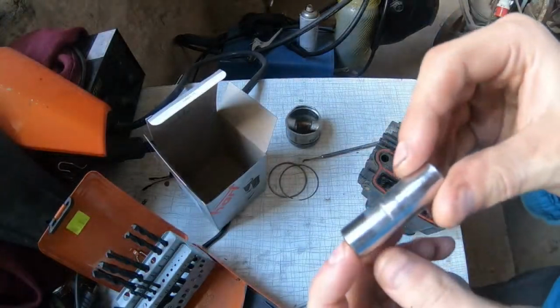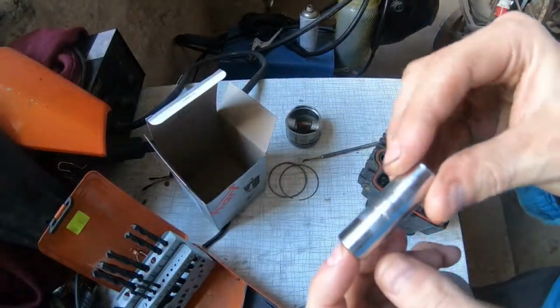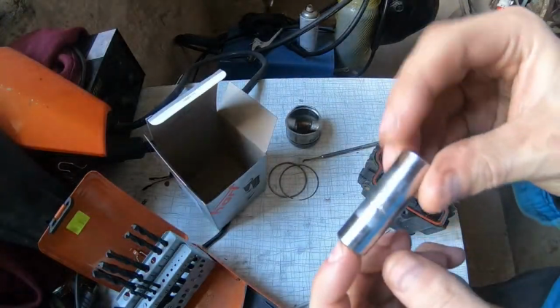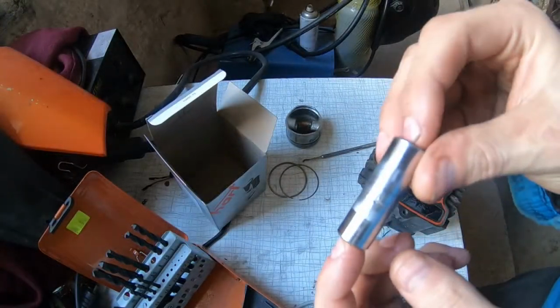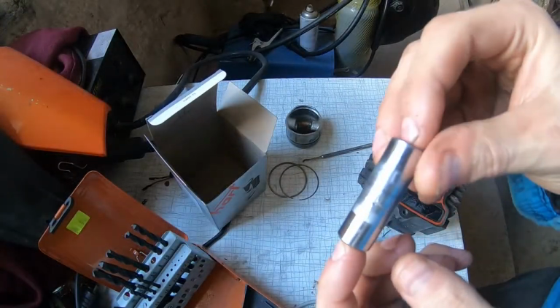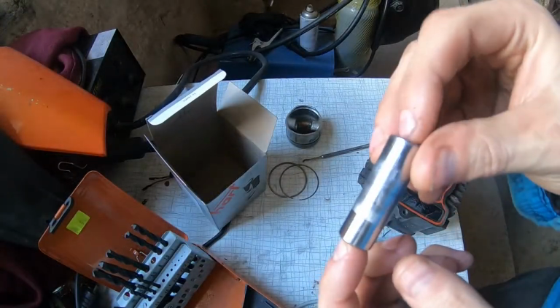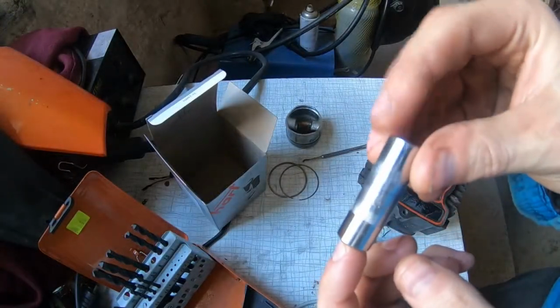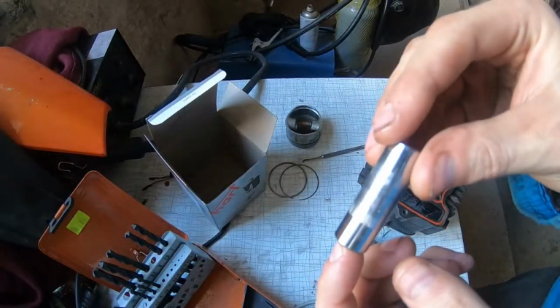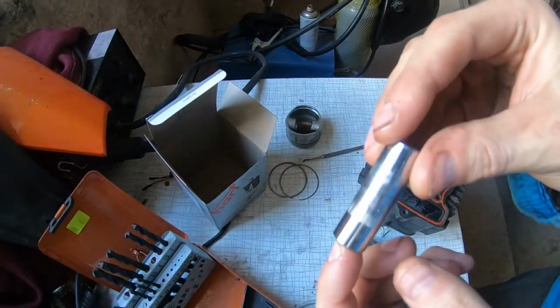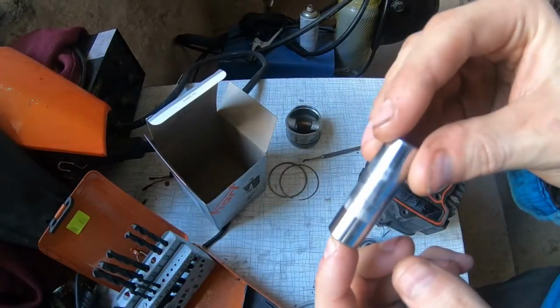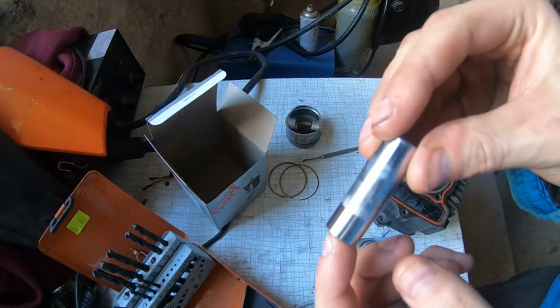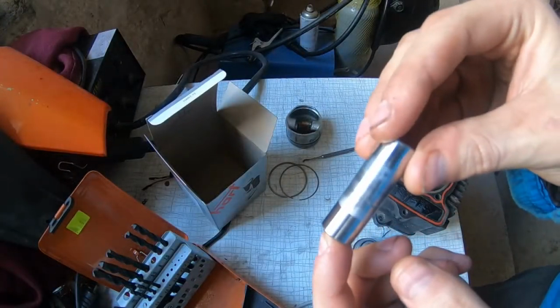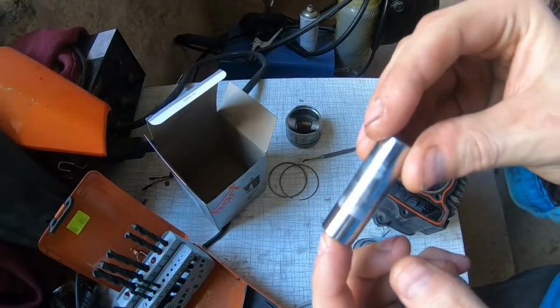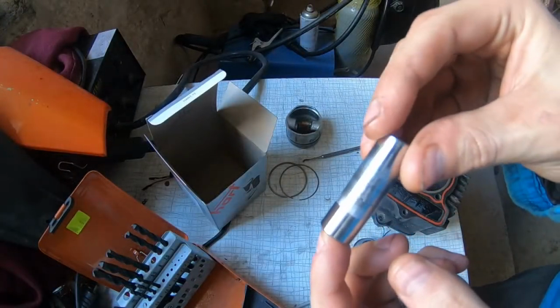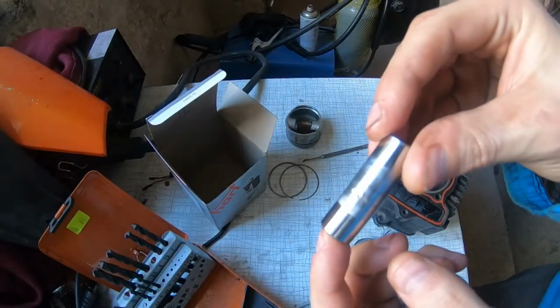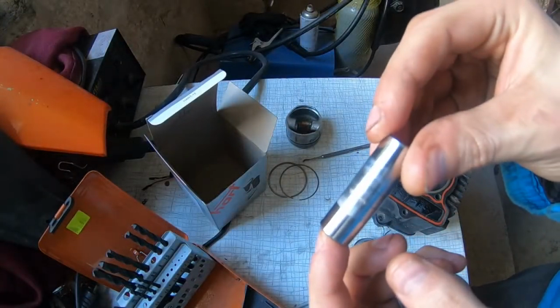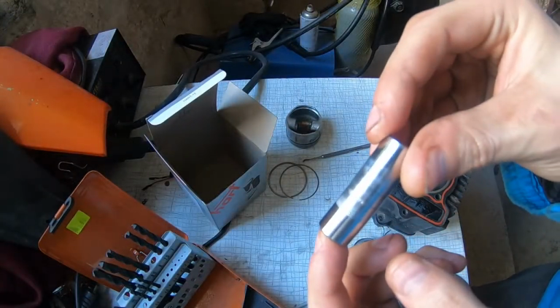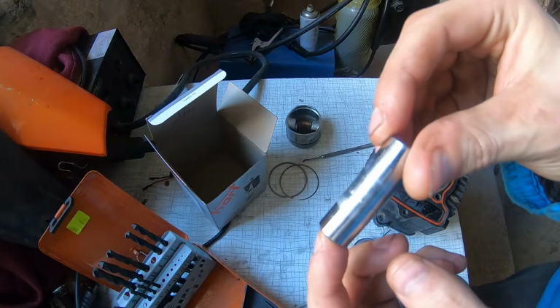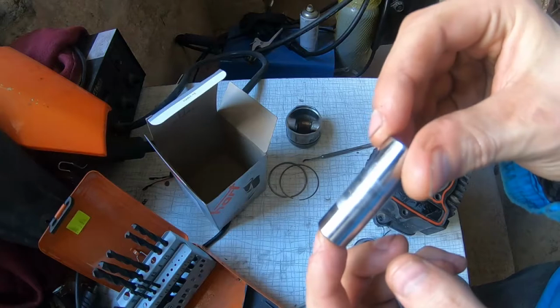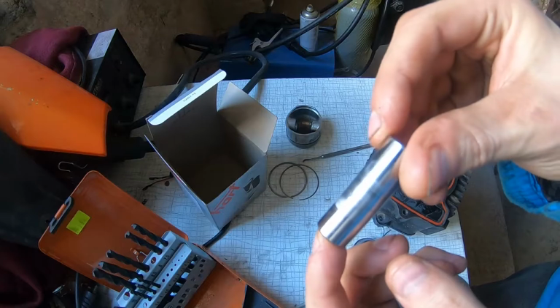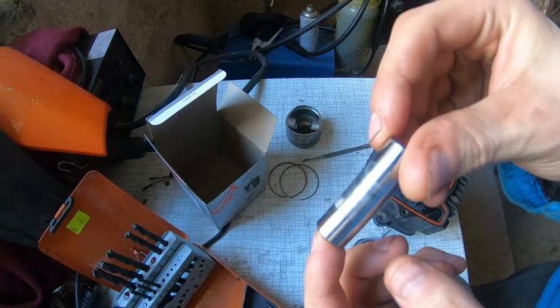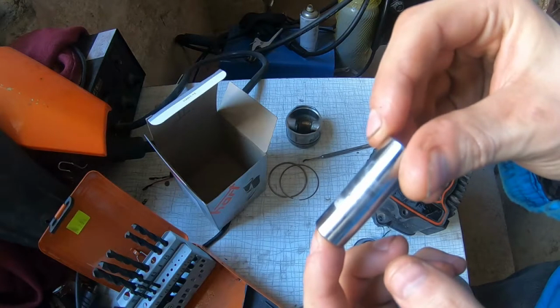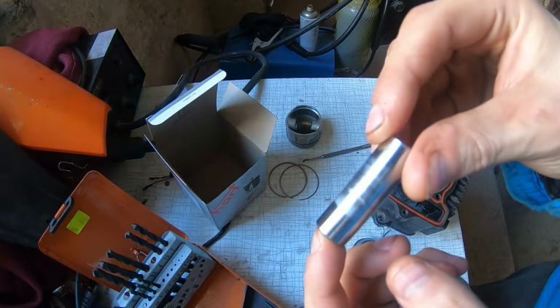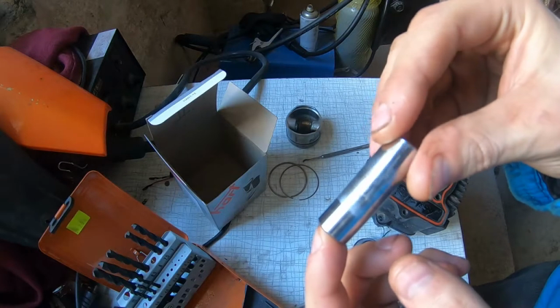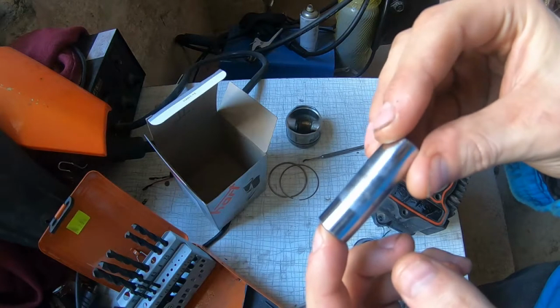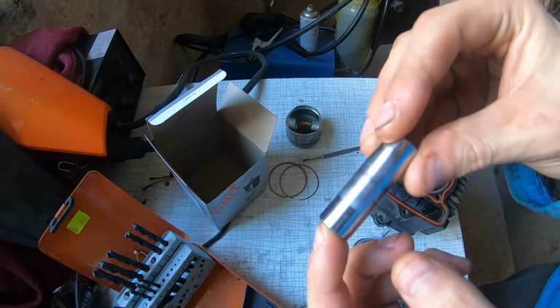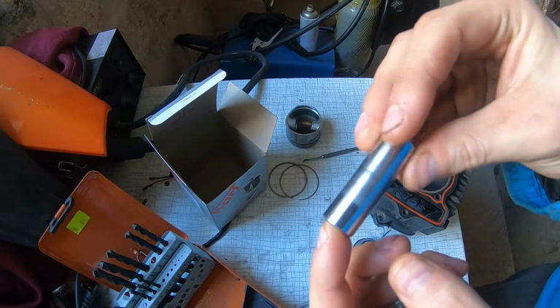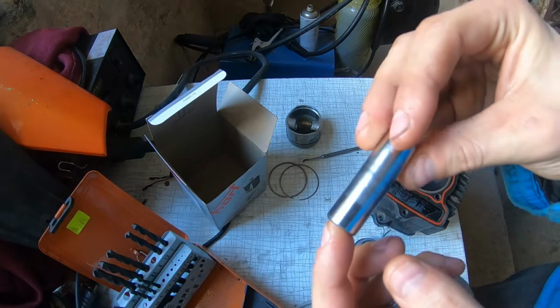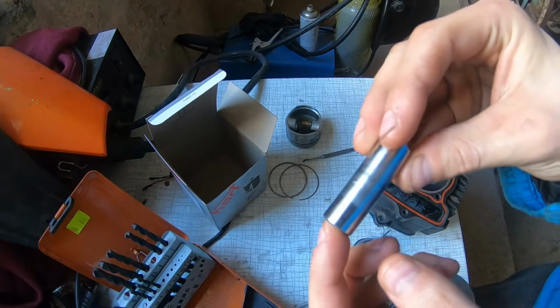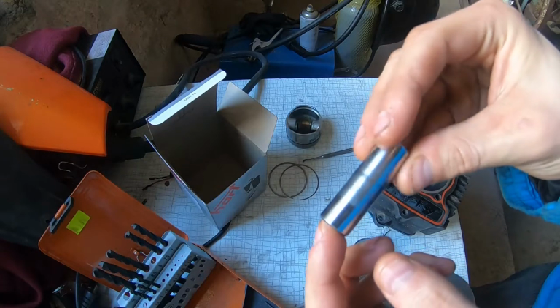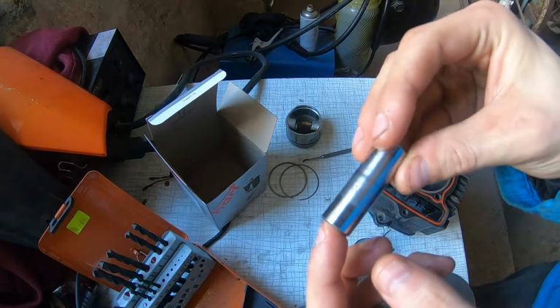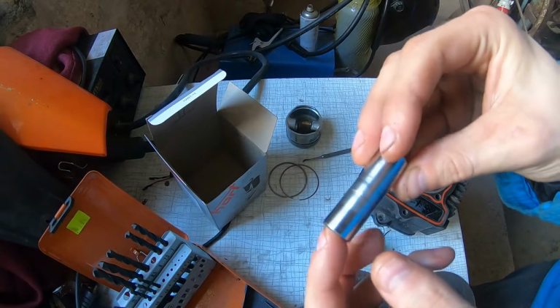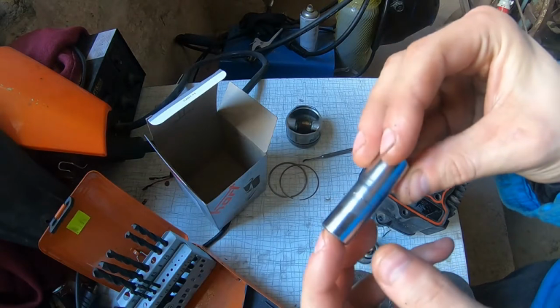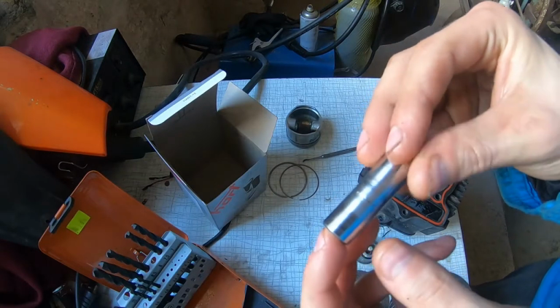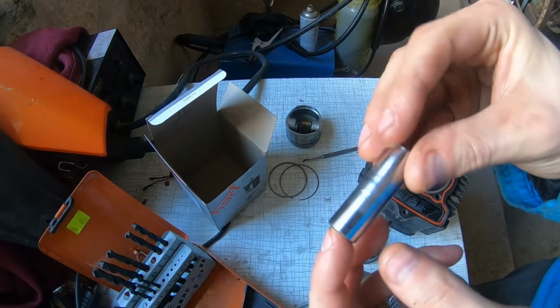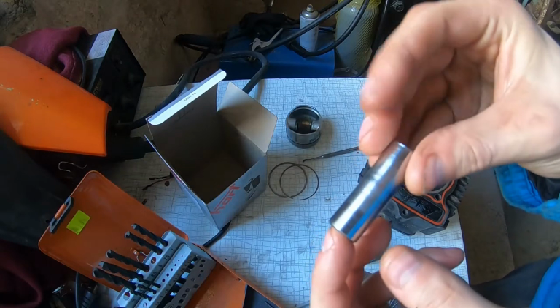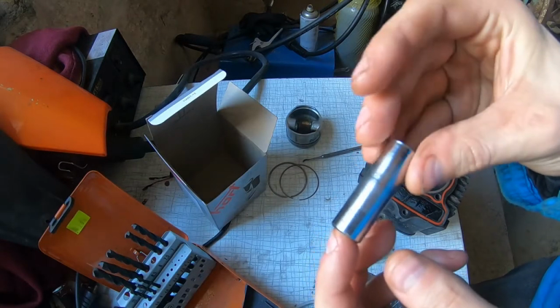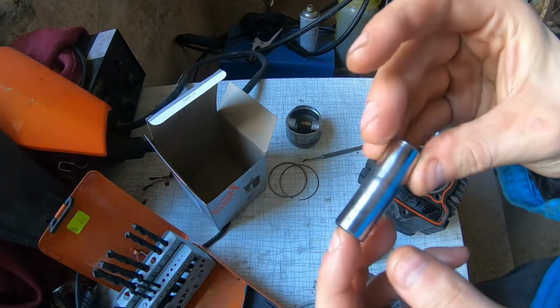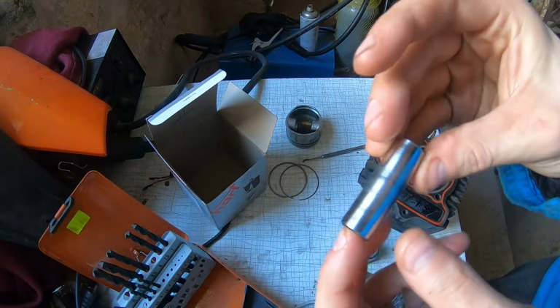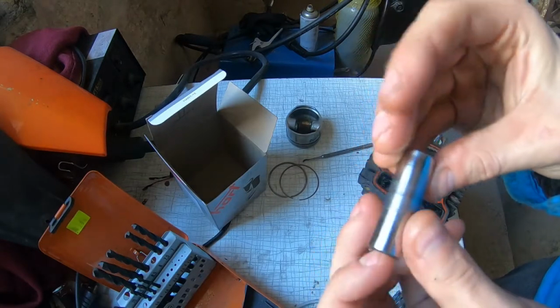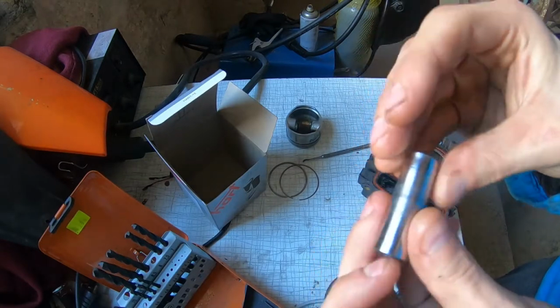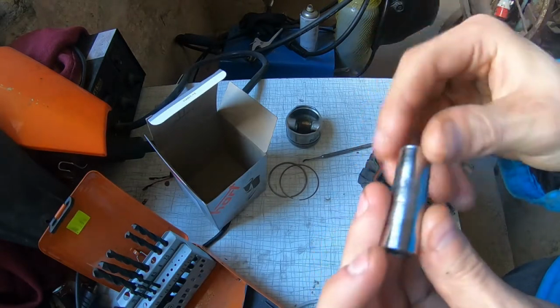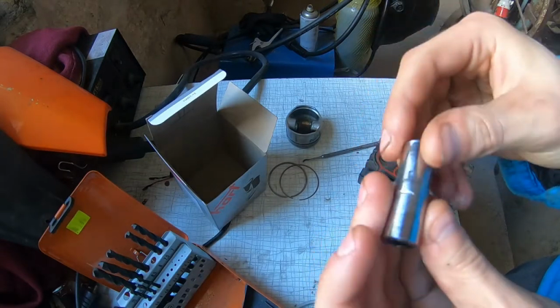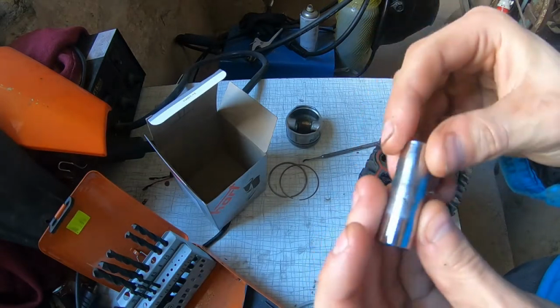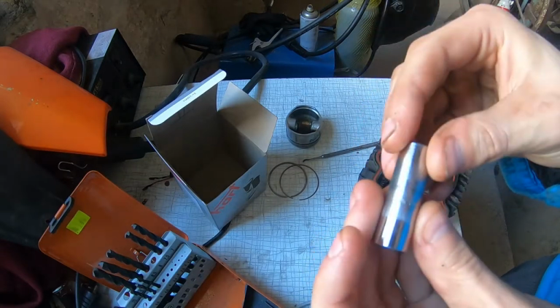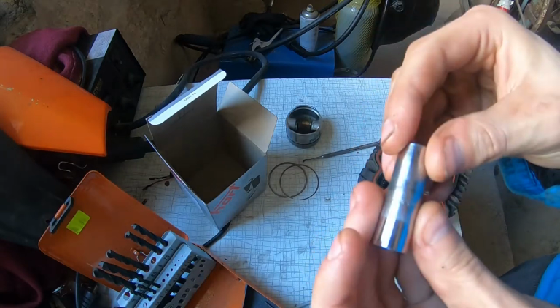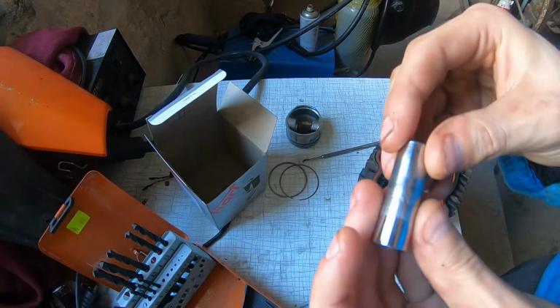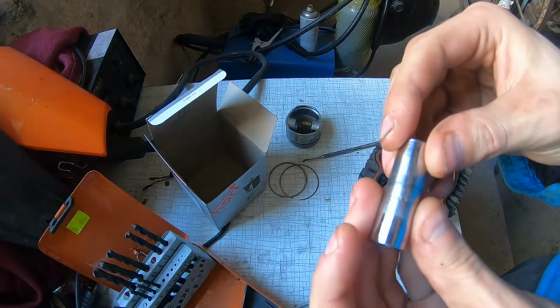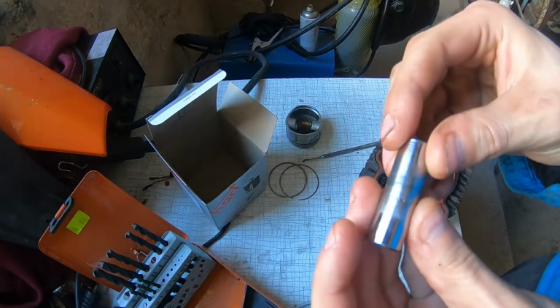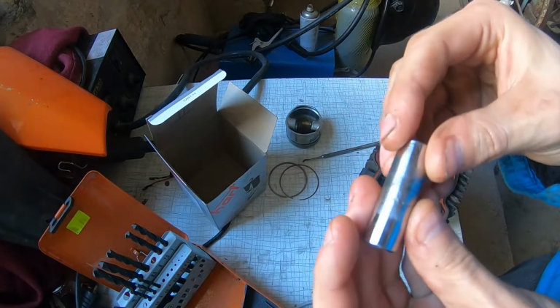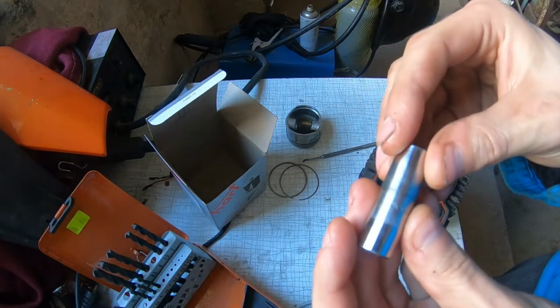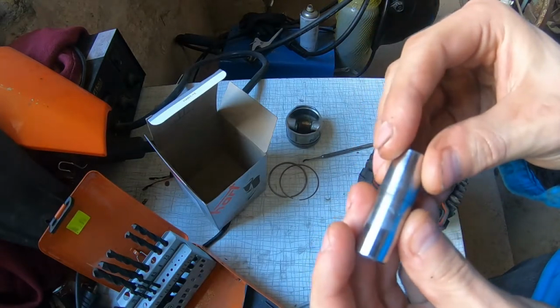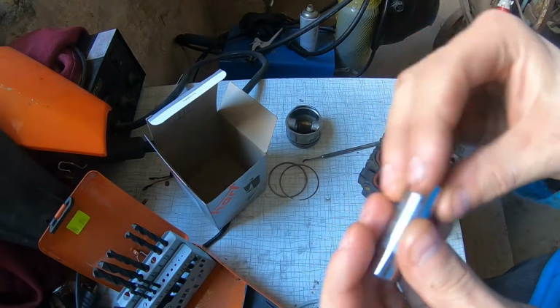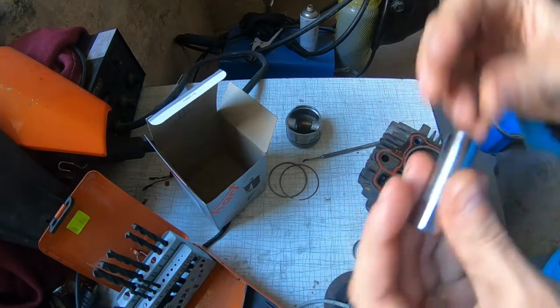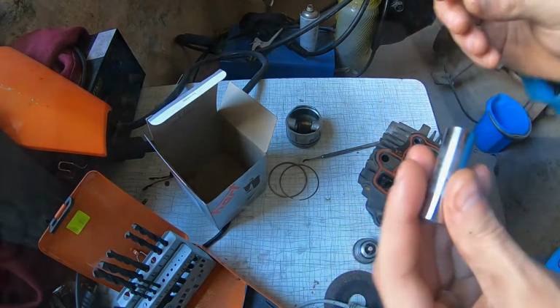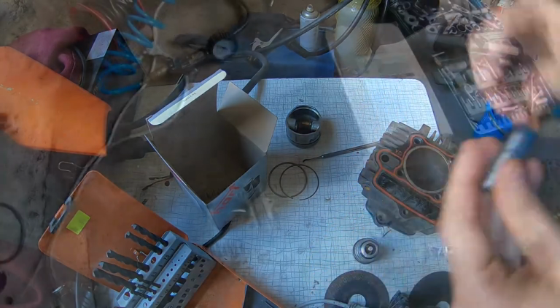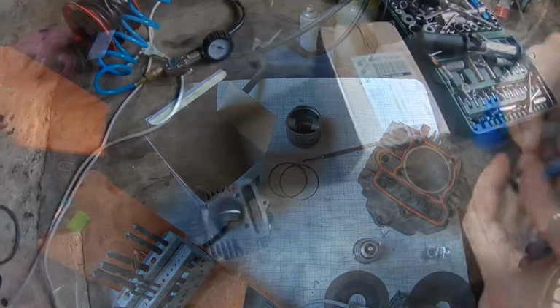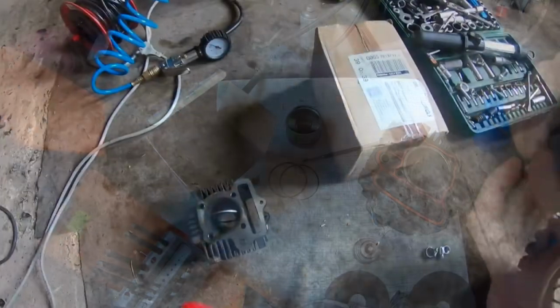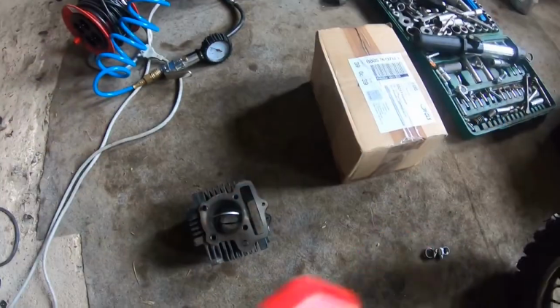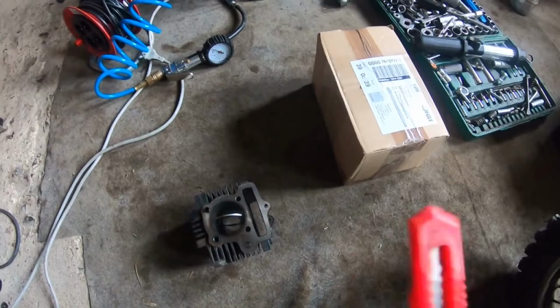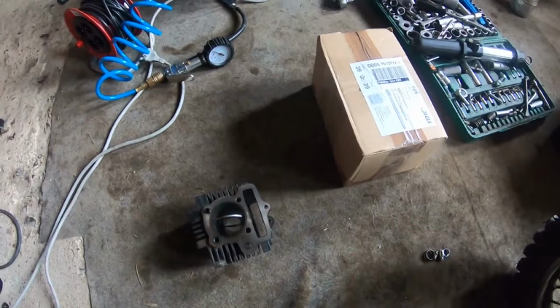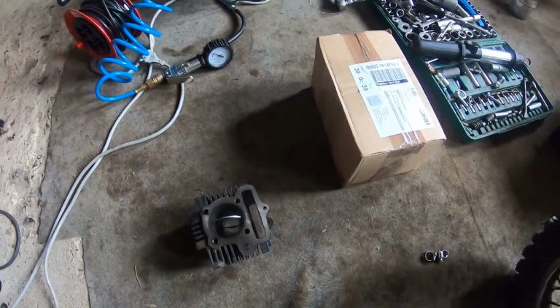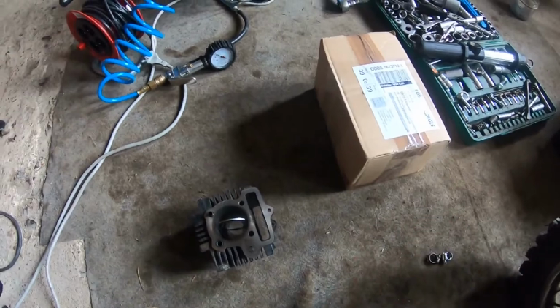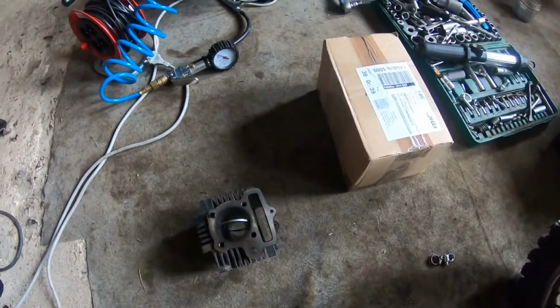Another thing — can you see how pitted this piston pin is? That's not good either.